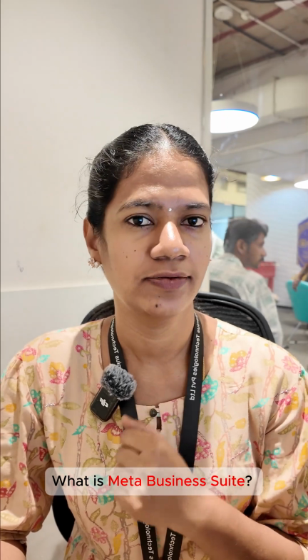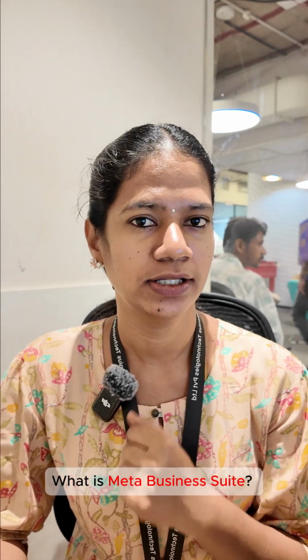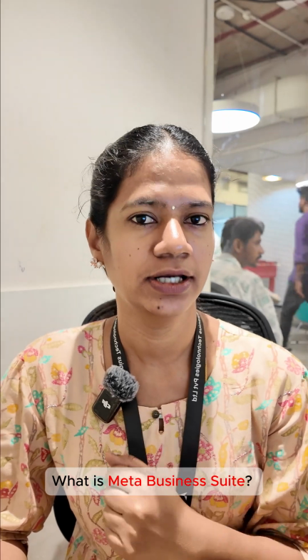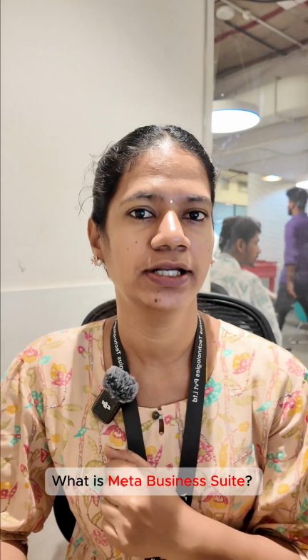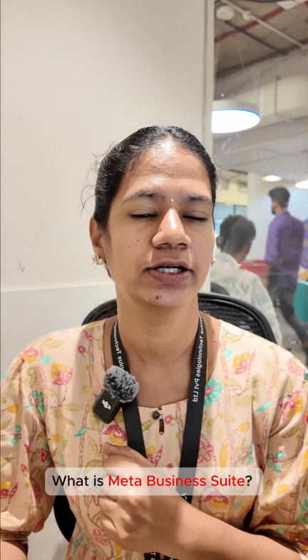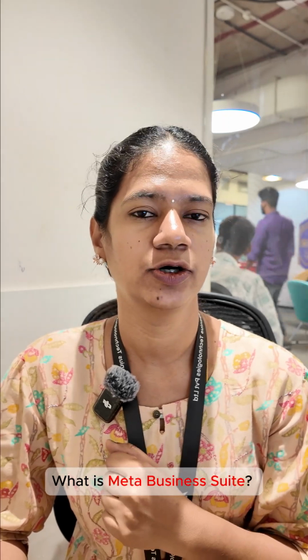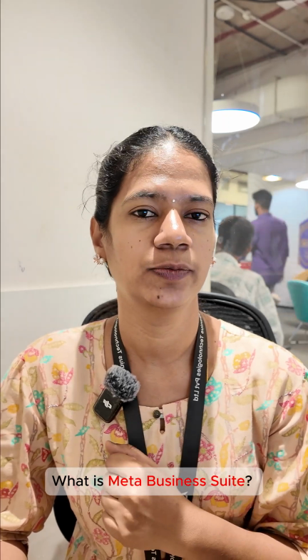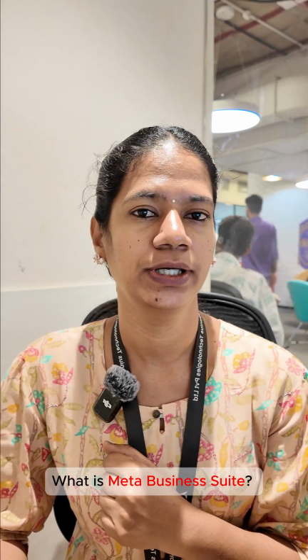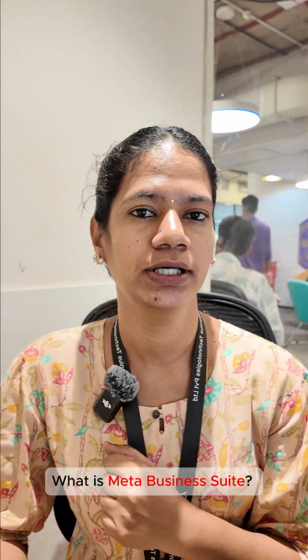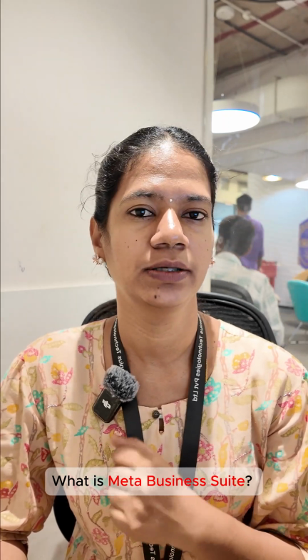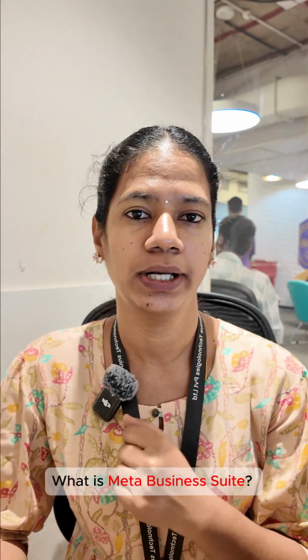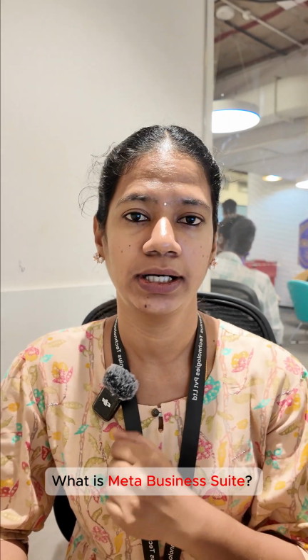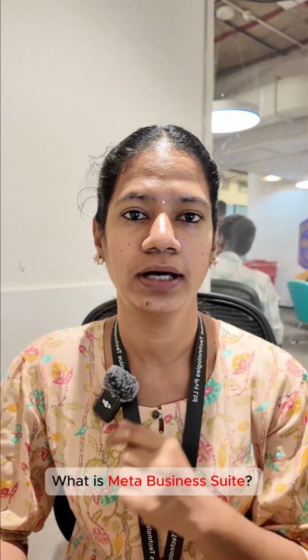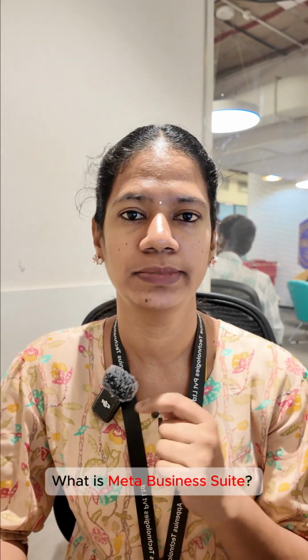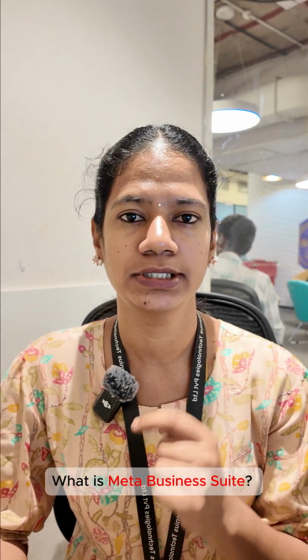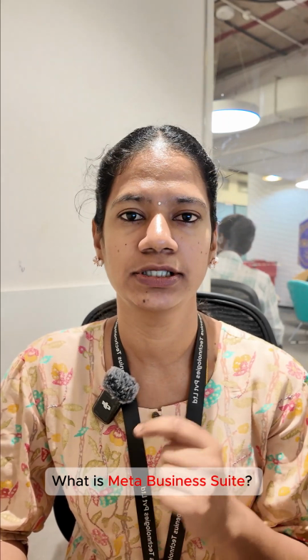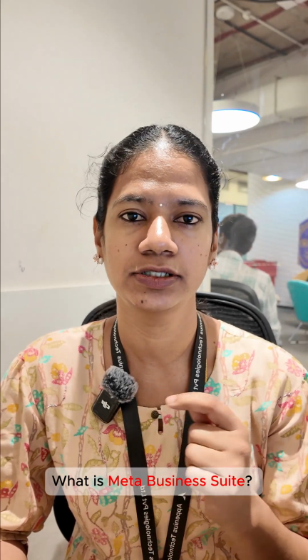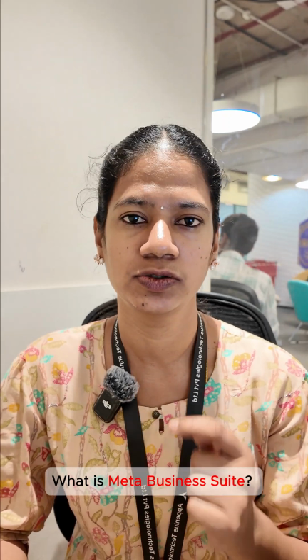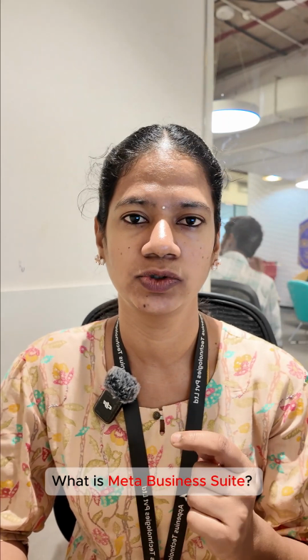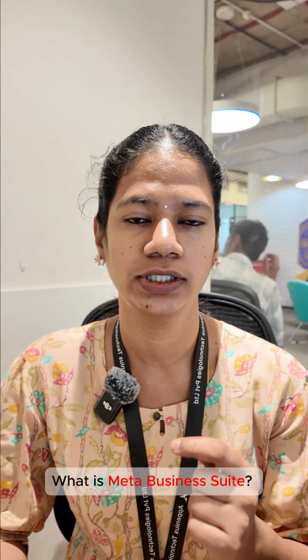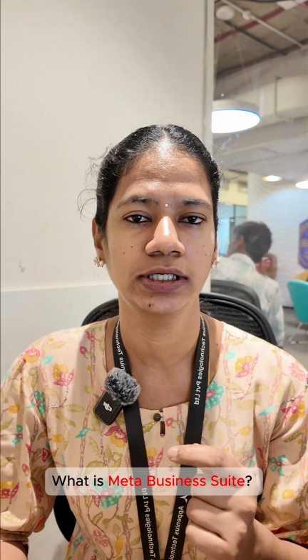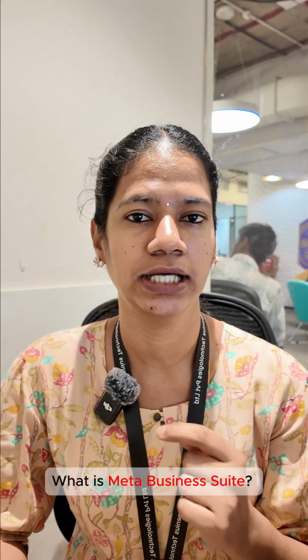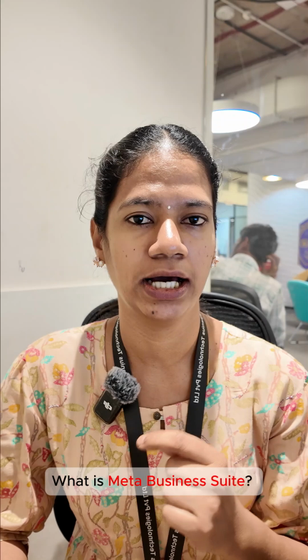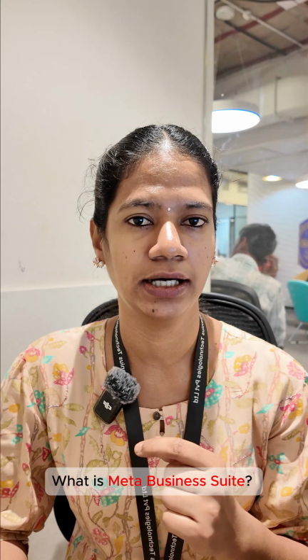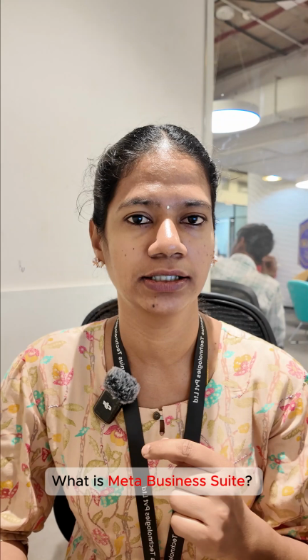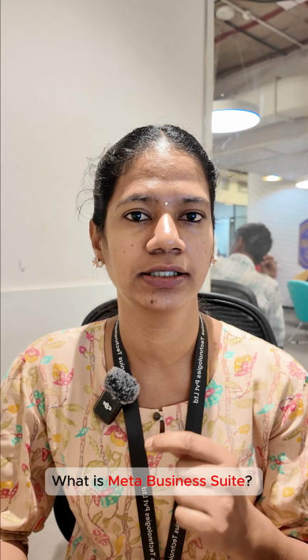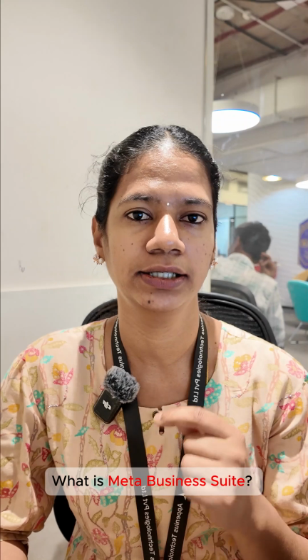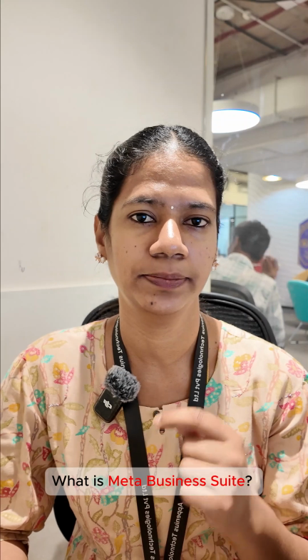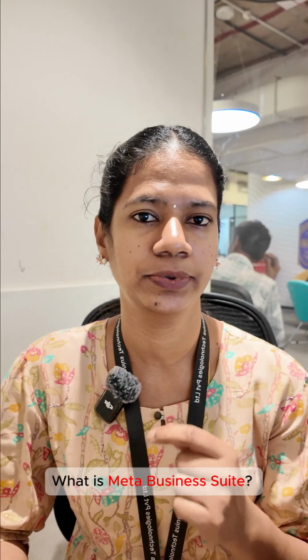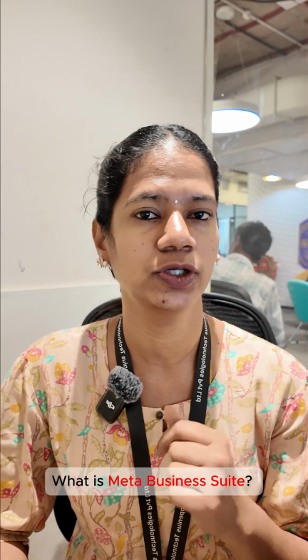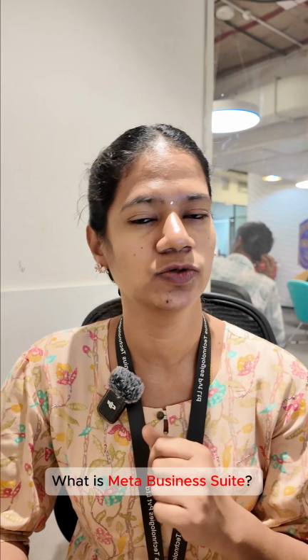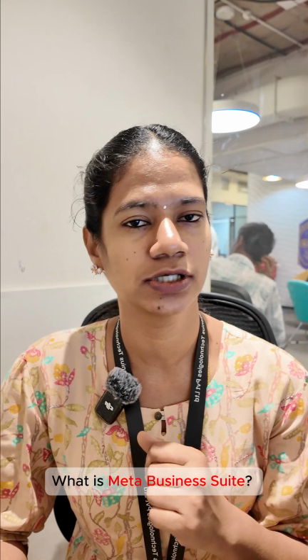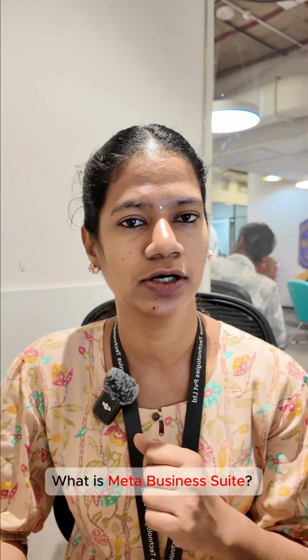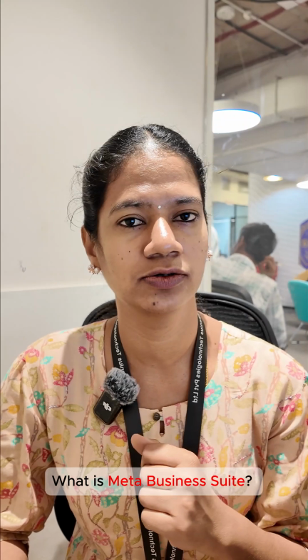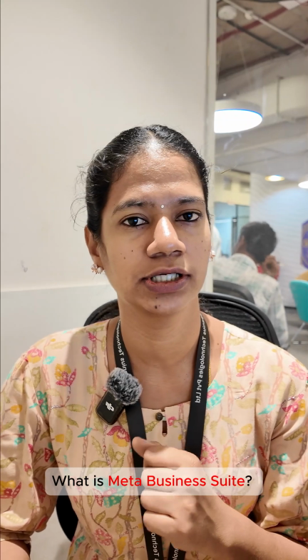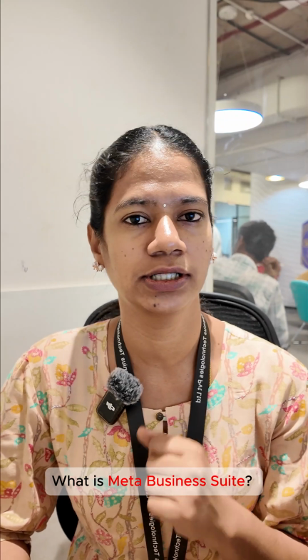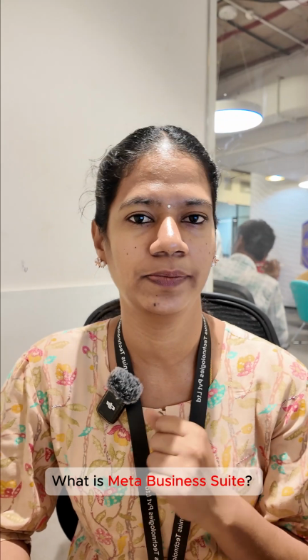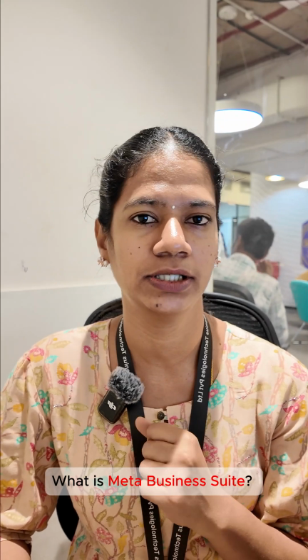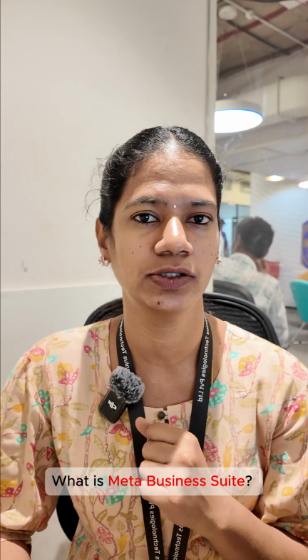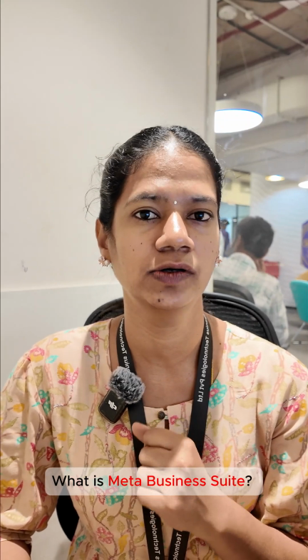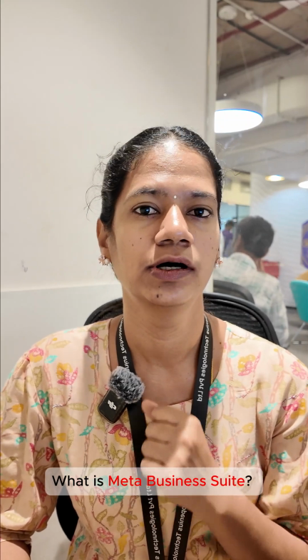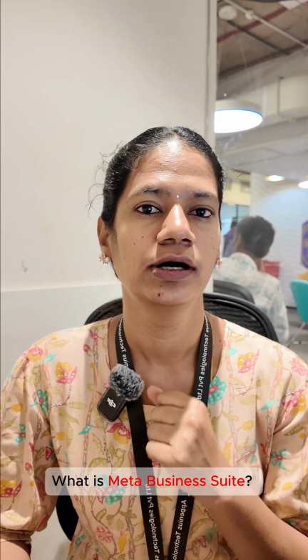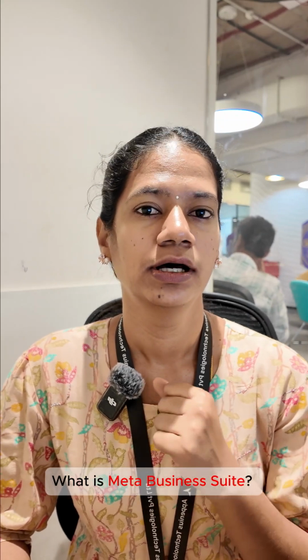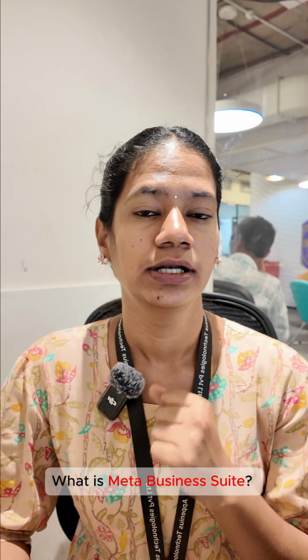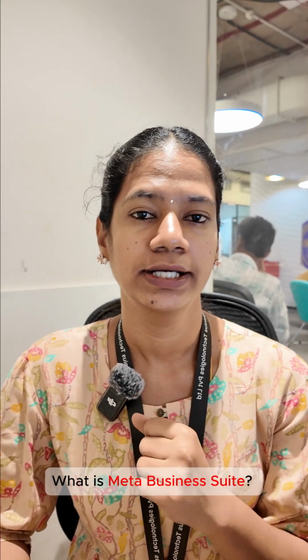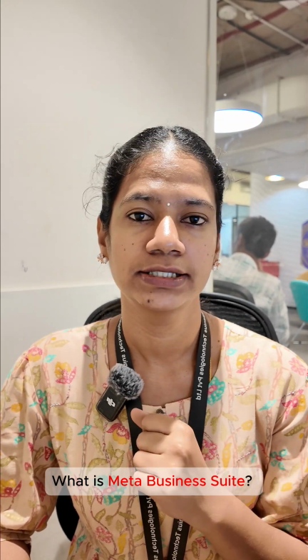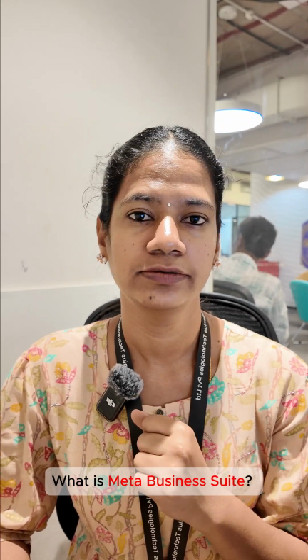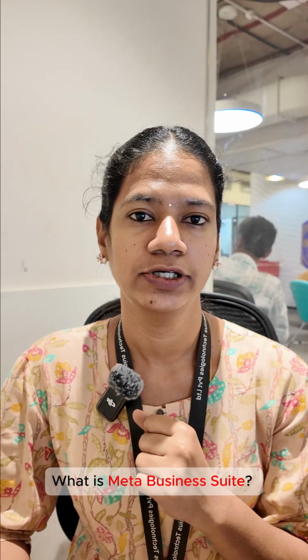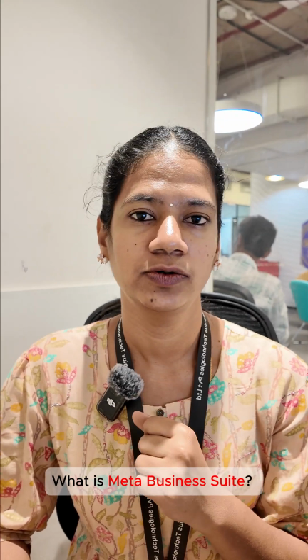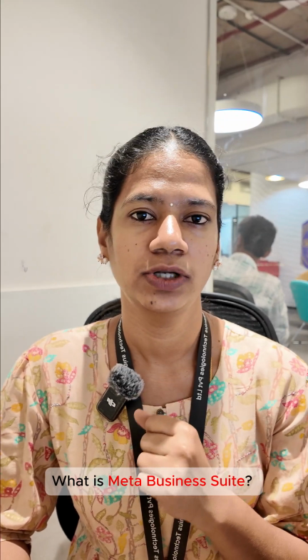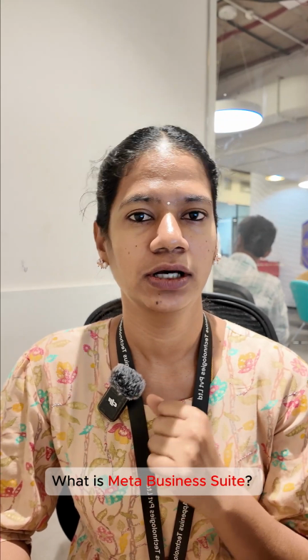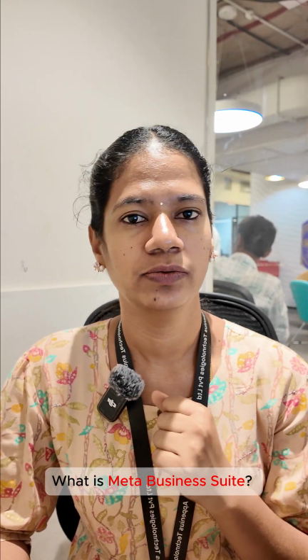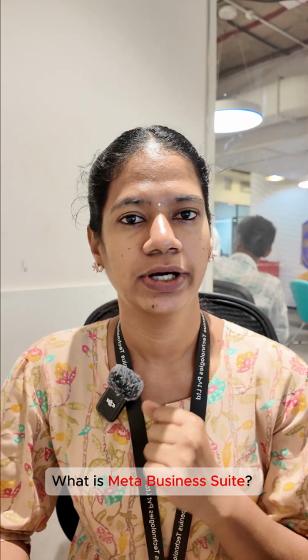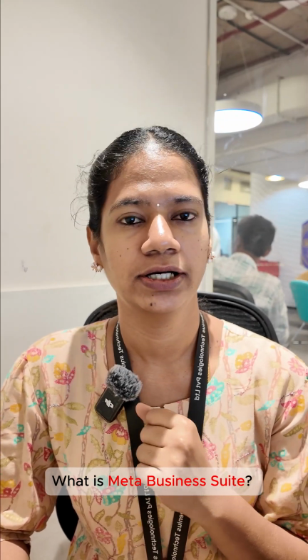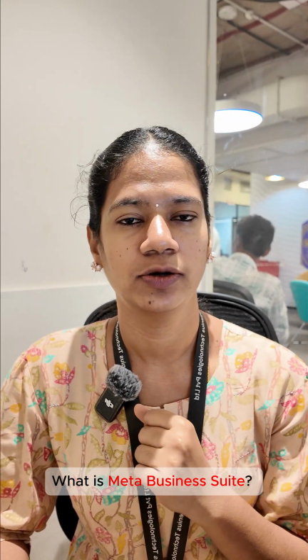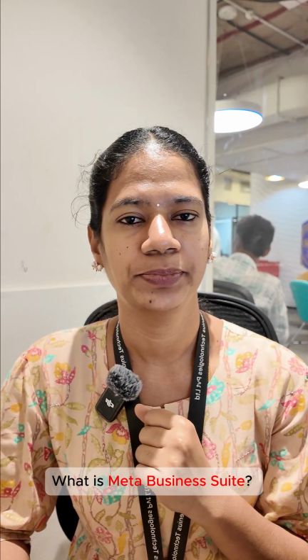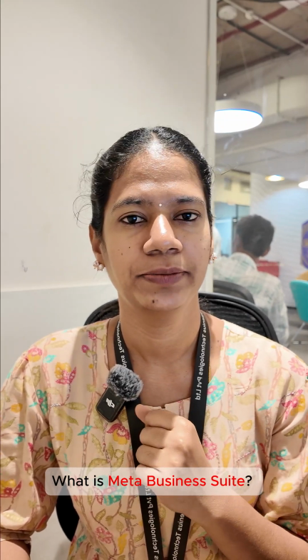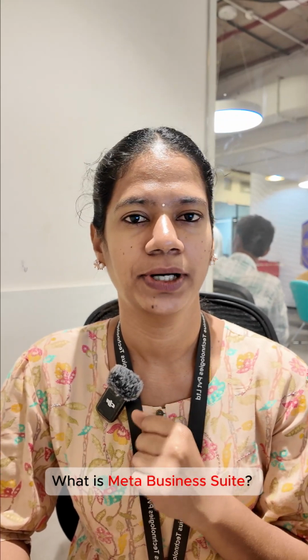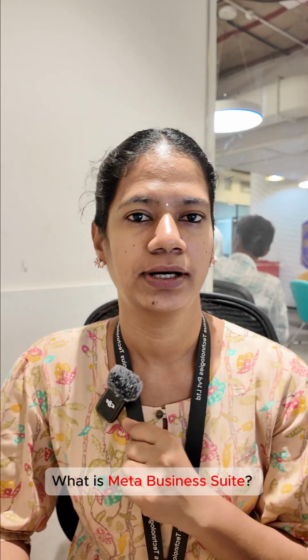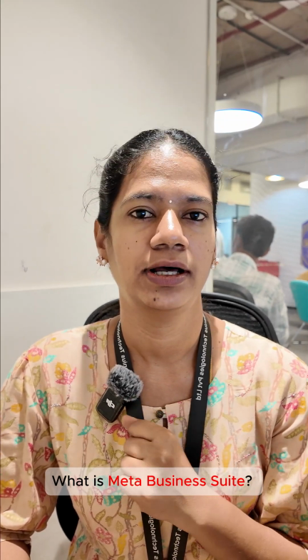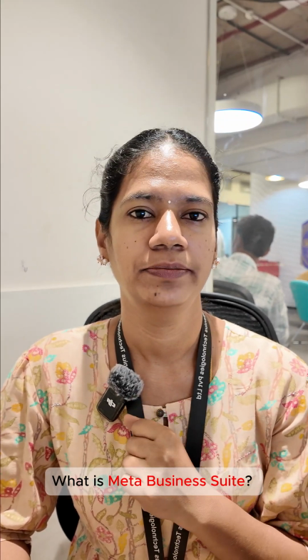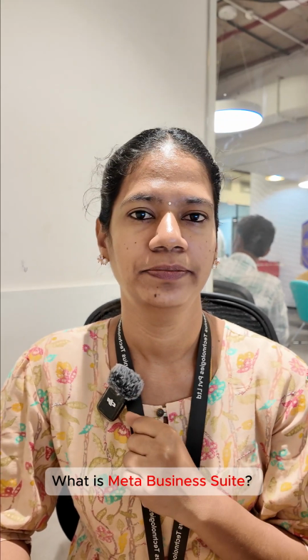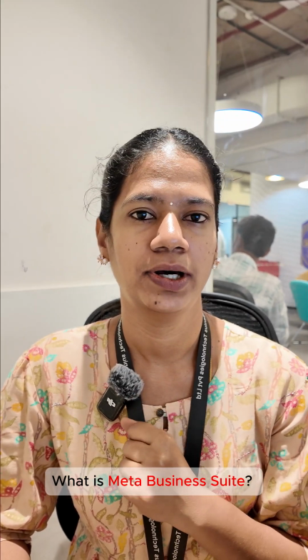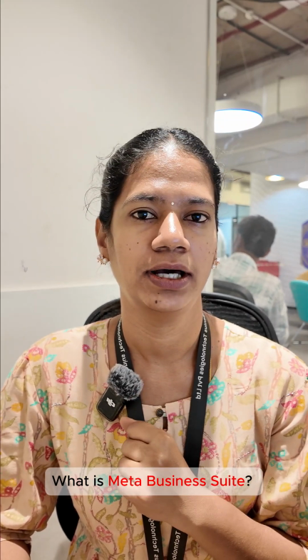That's the topic — Meta Business Suite. I'll see you in the next video. Bye.